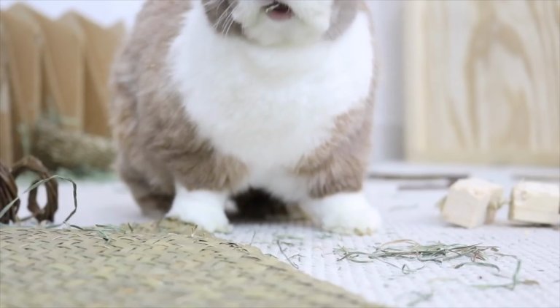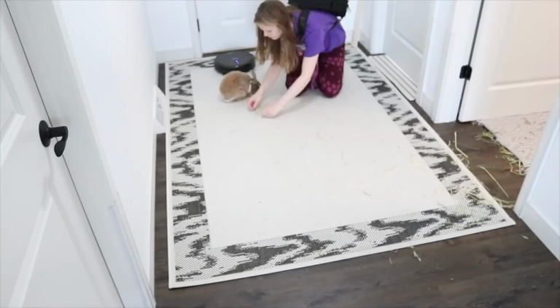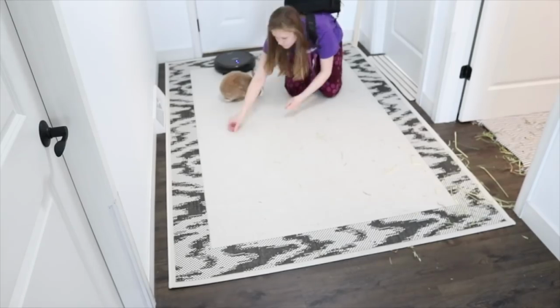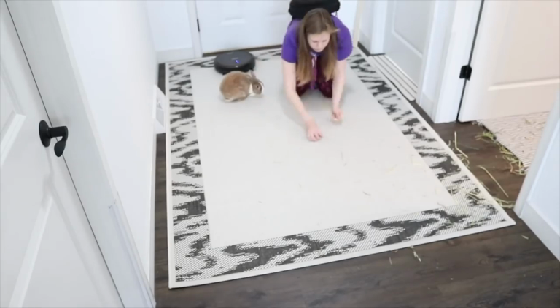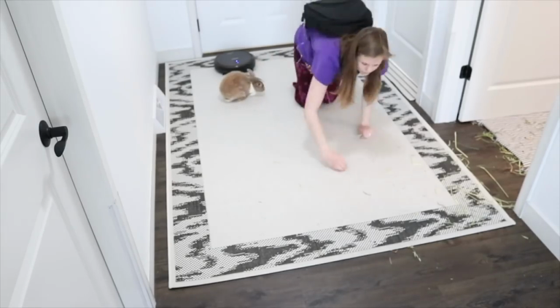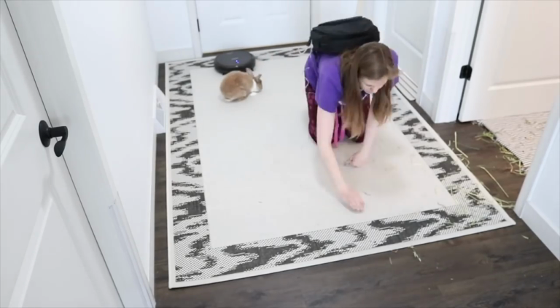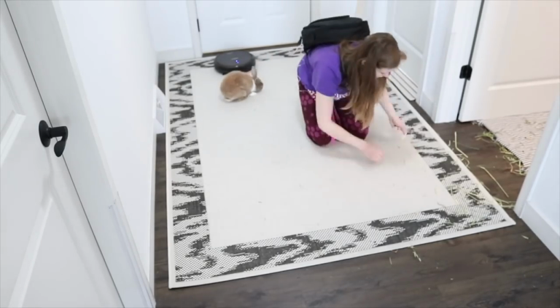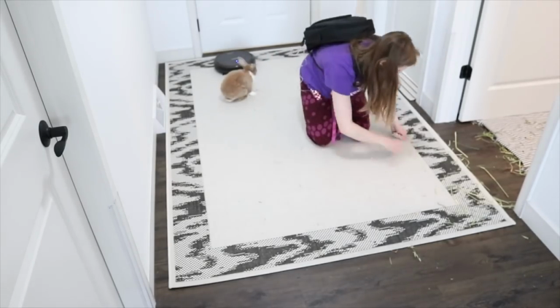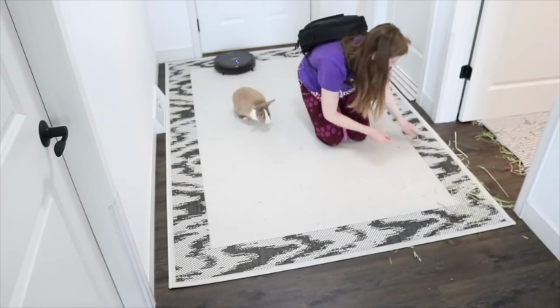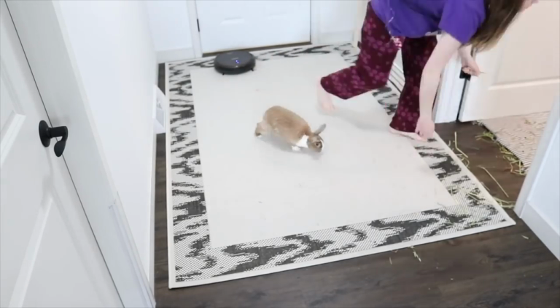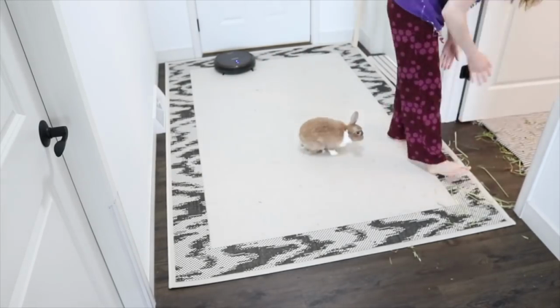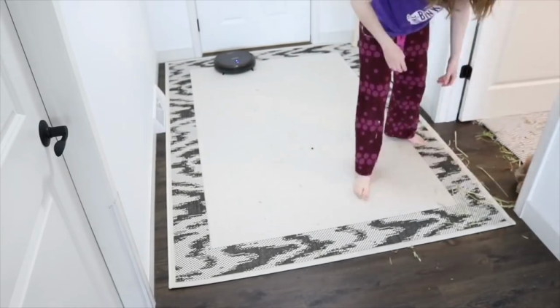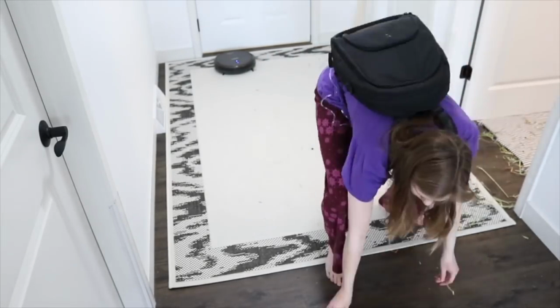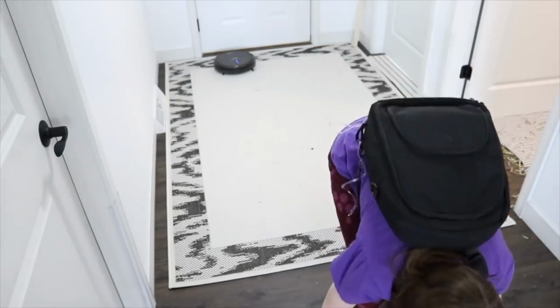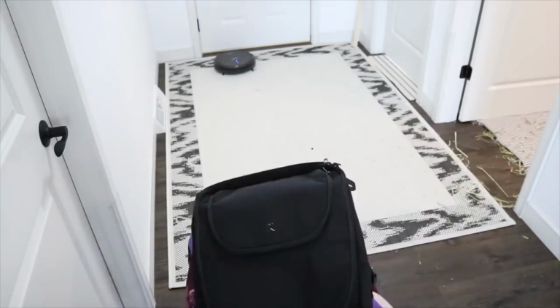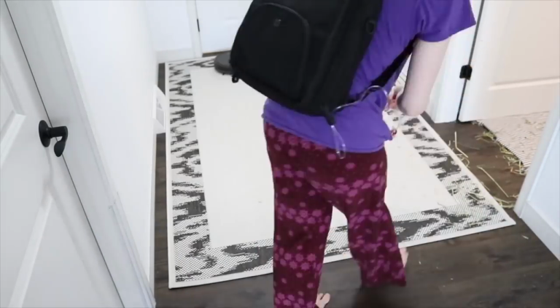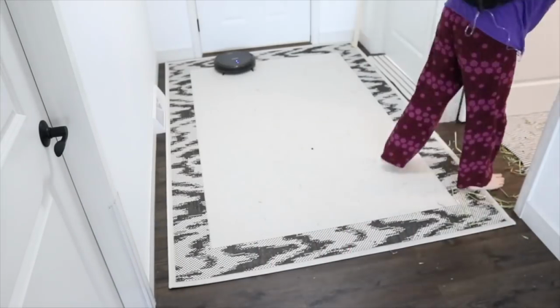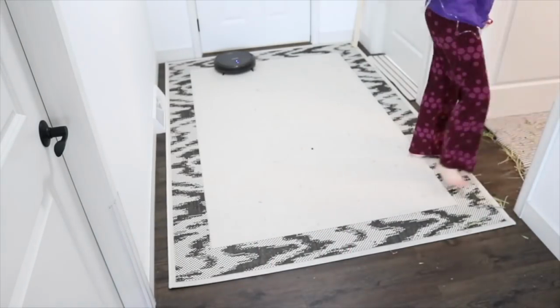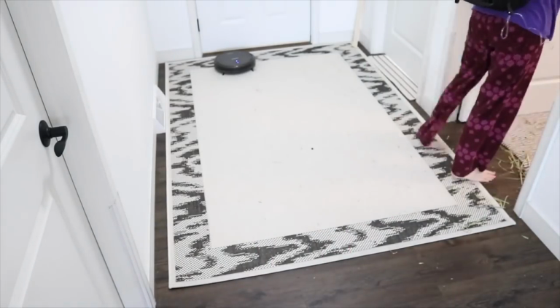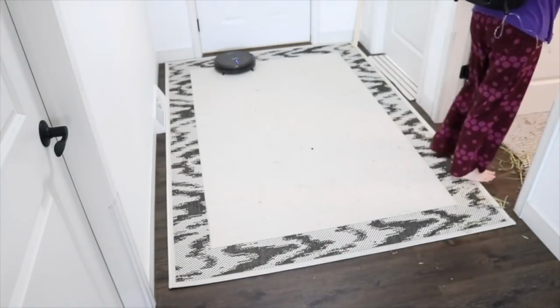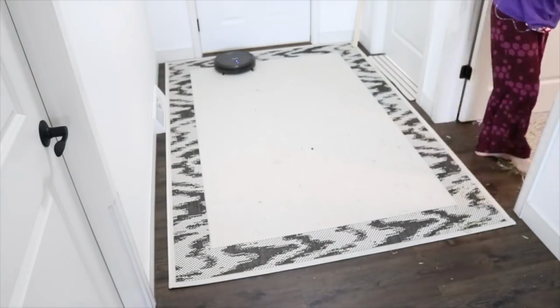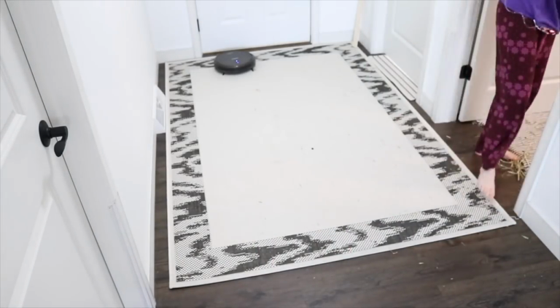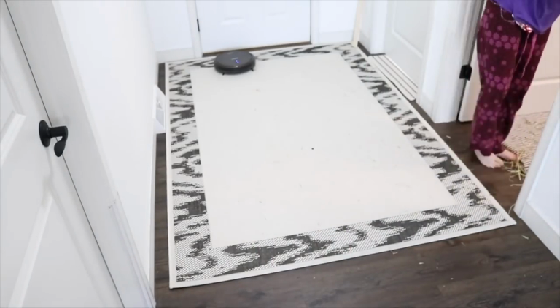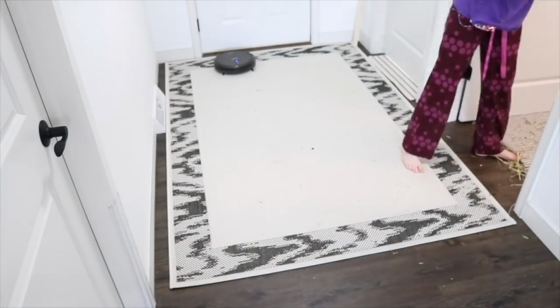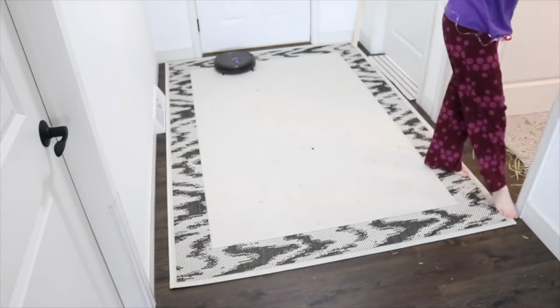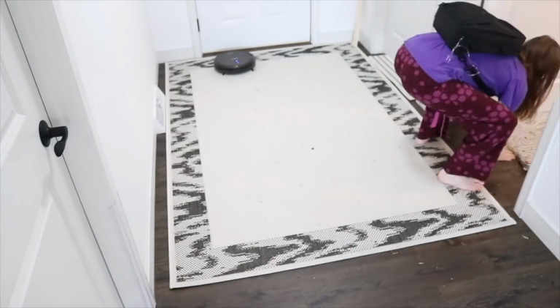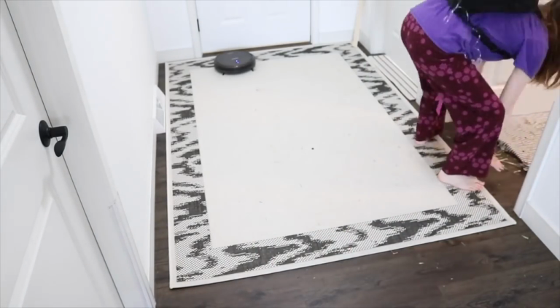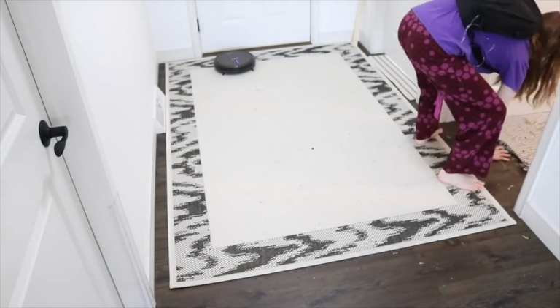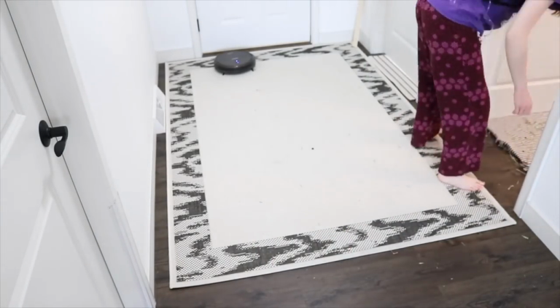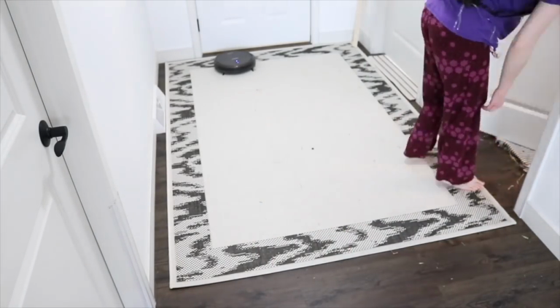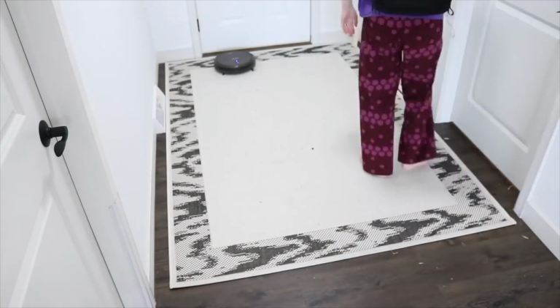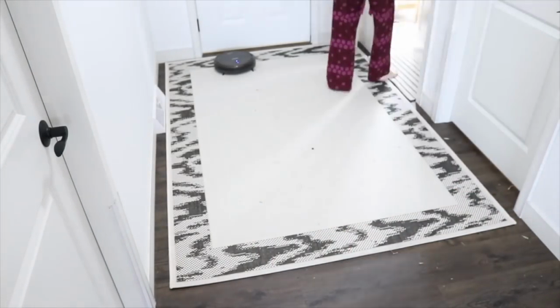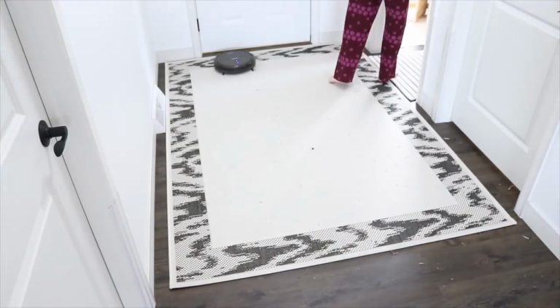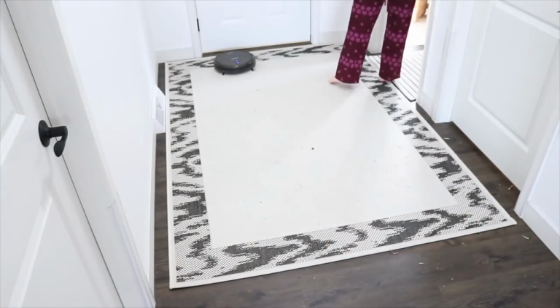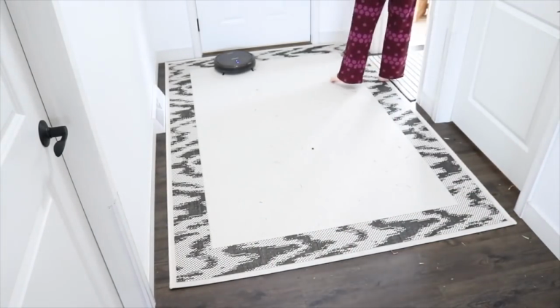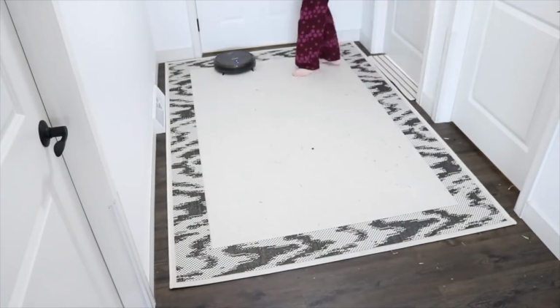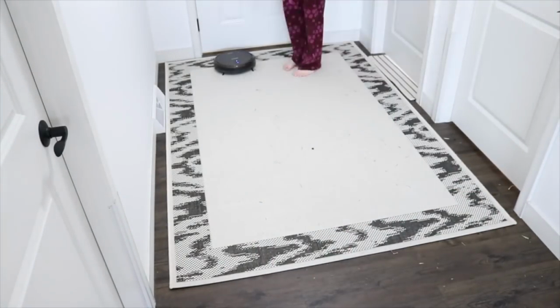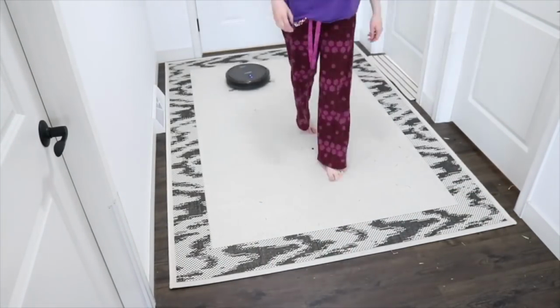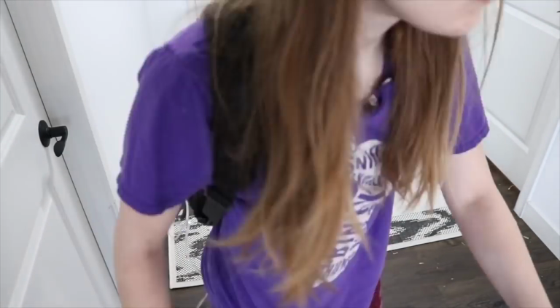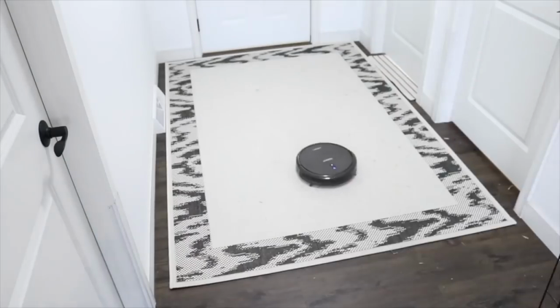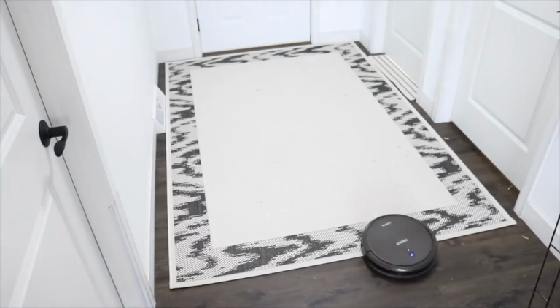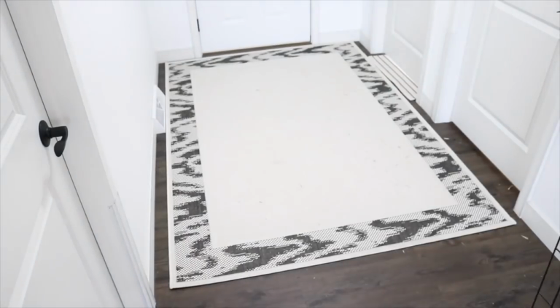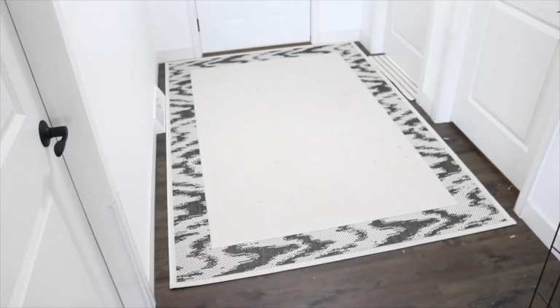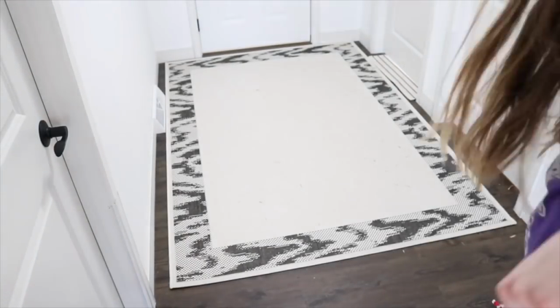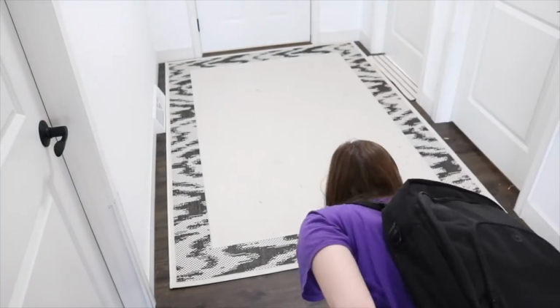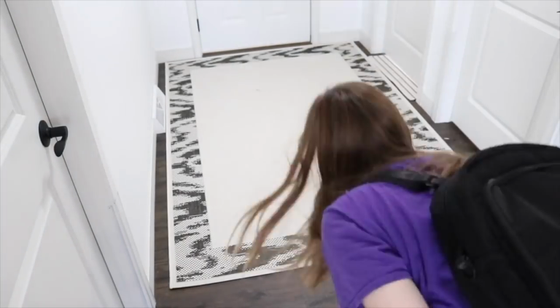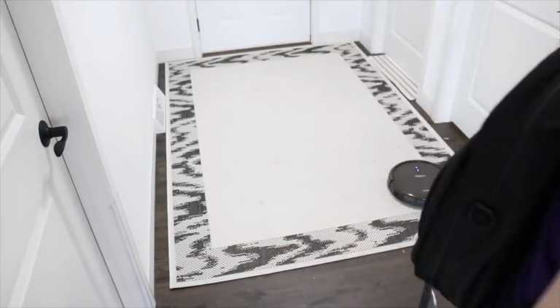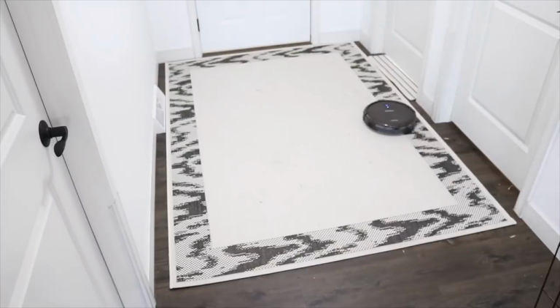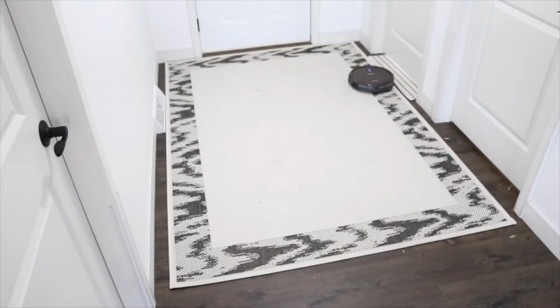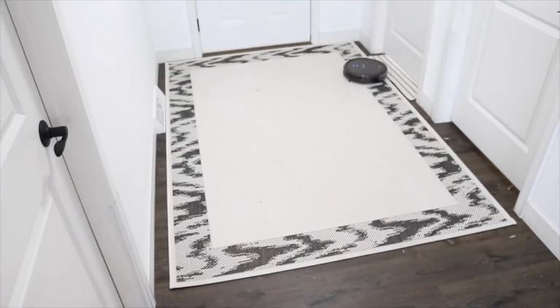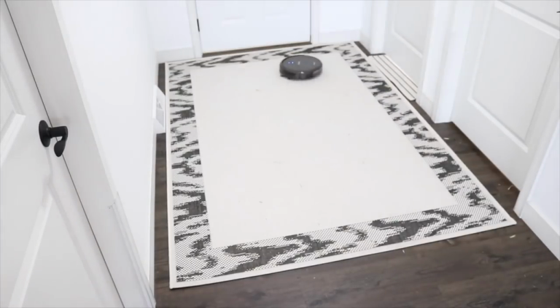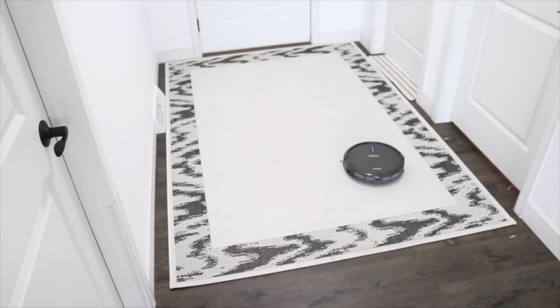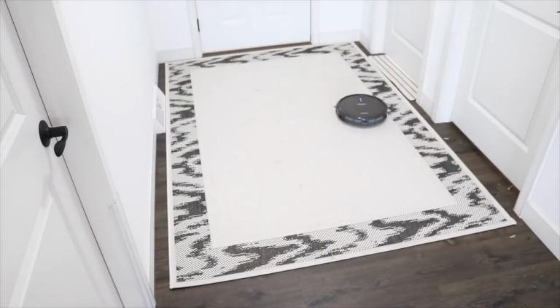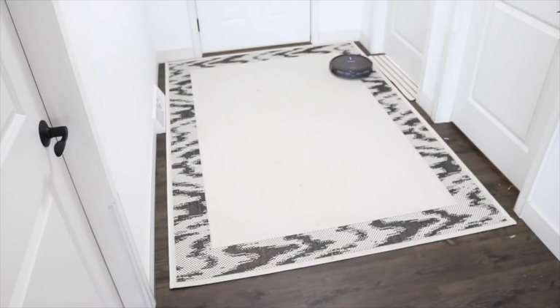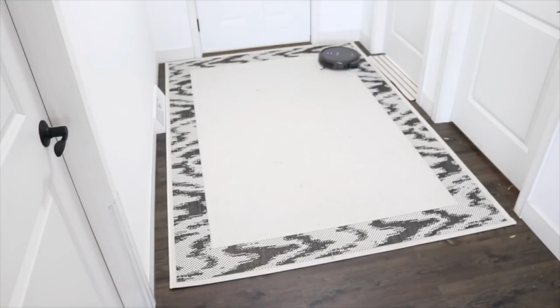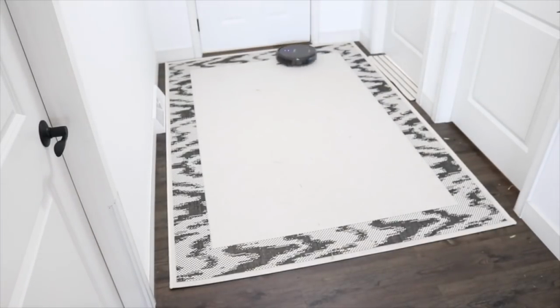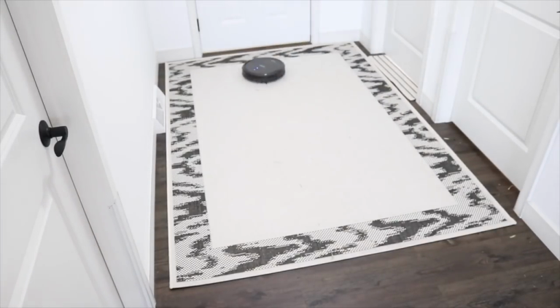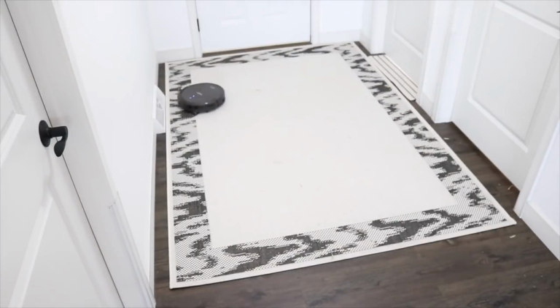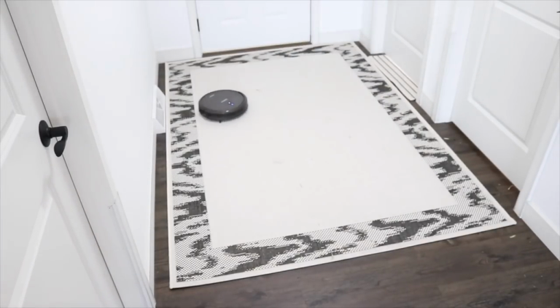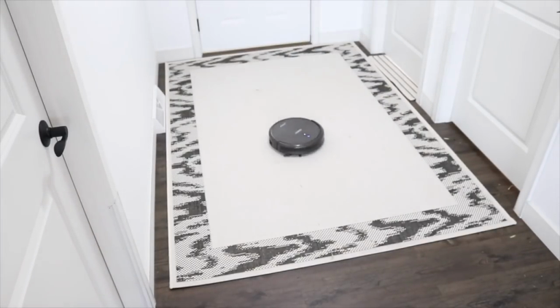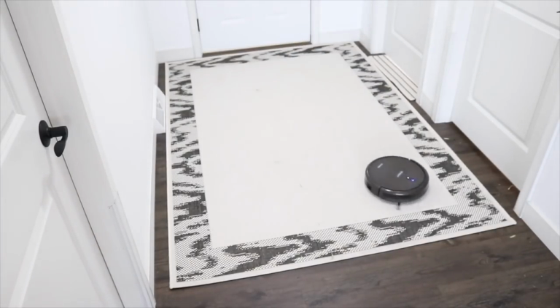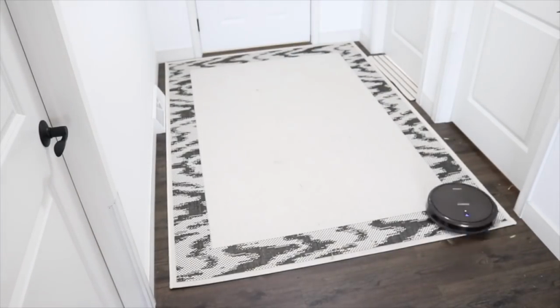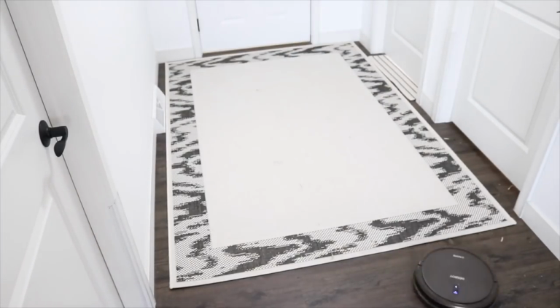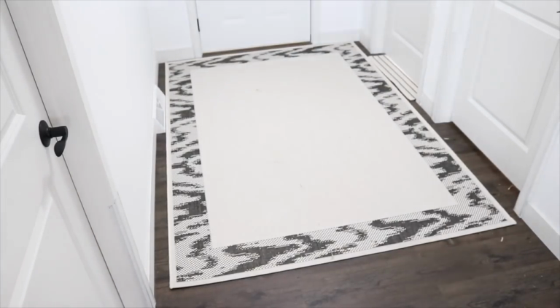Hey guys, this is Hayley from 101rabbits.com and in today's video I thought it might be interesting to show you guys how I set up my playtime area.